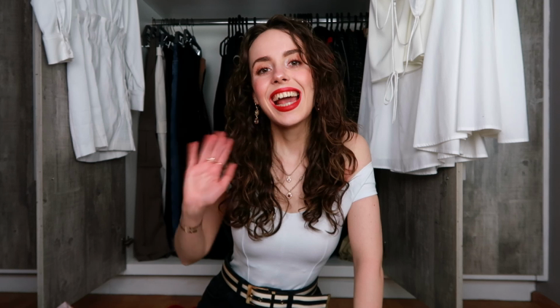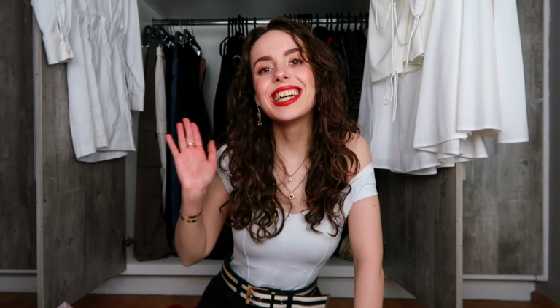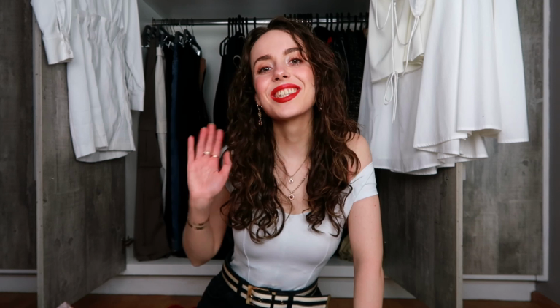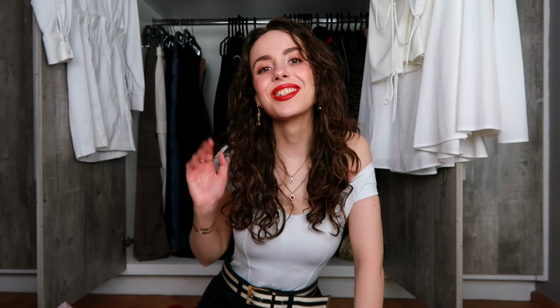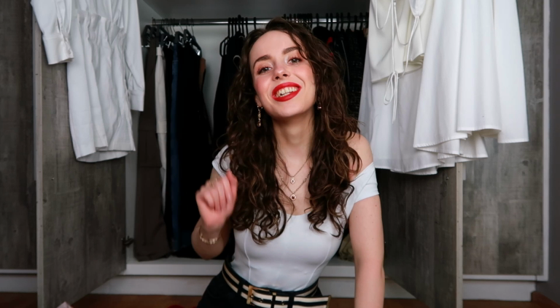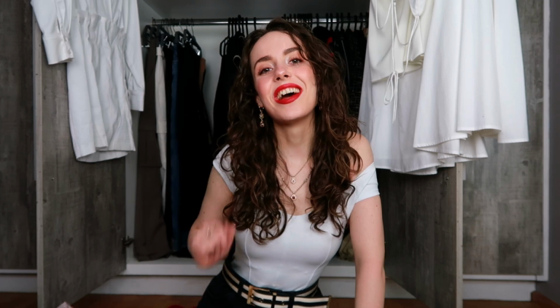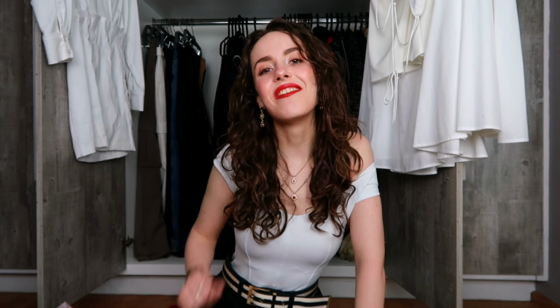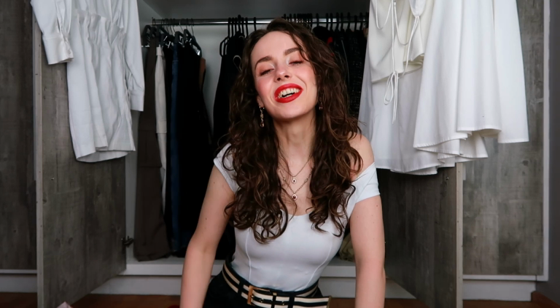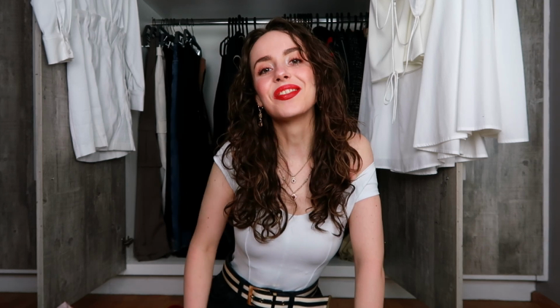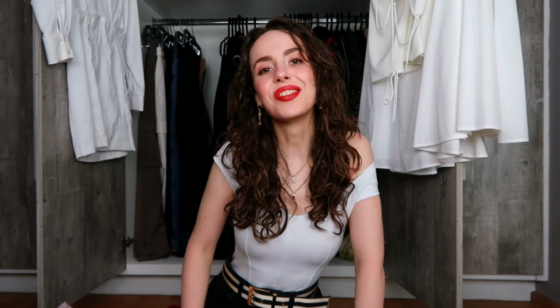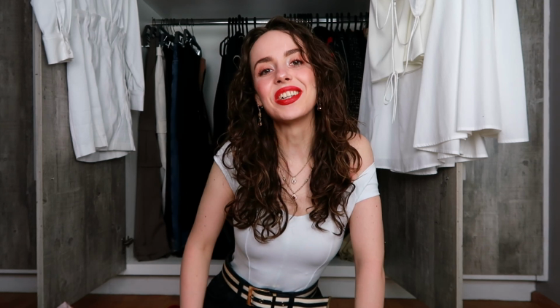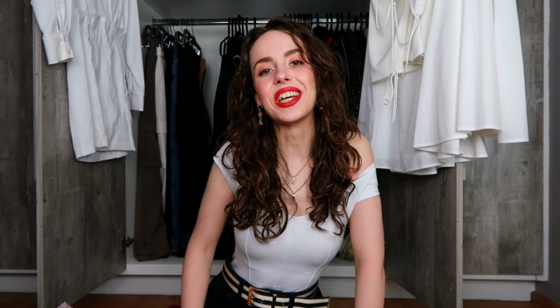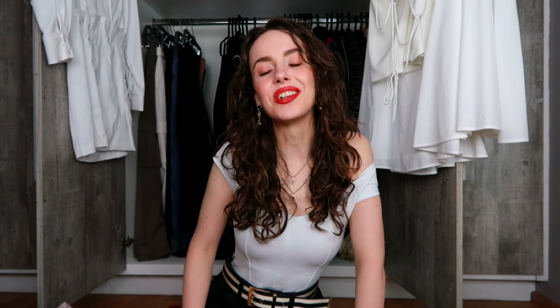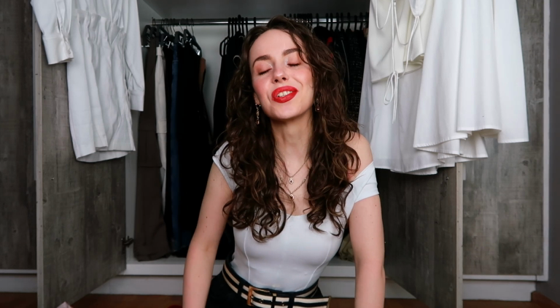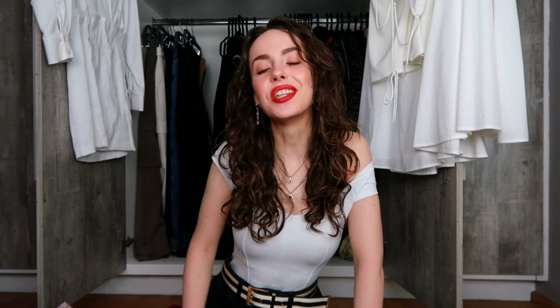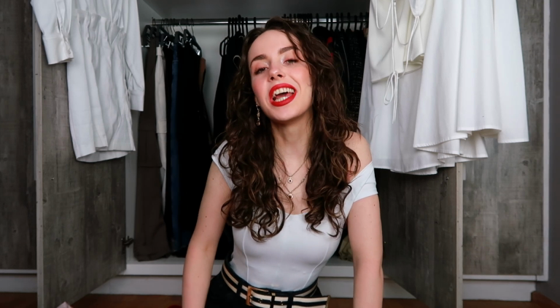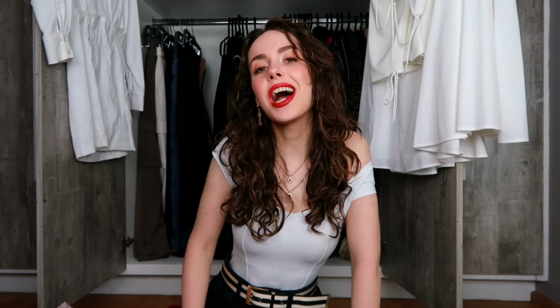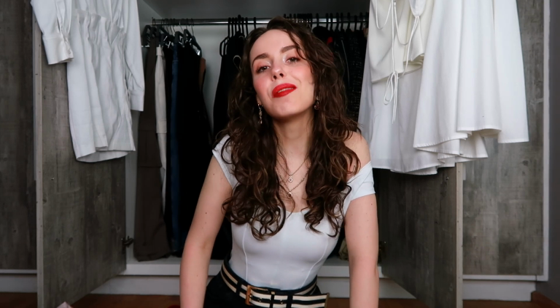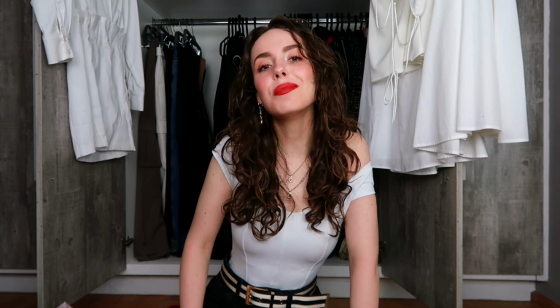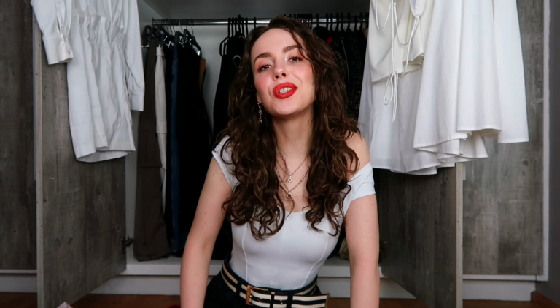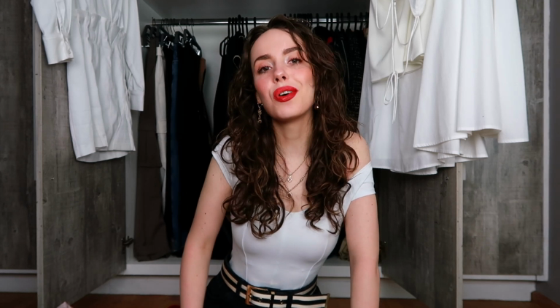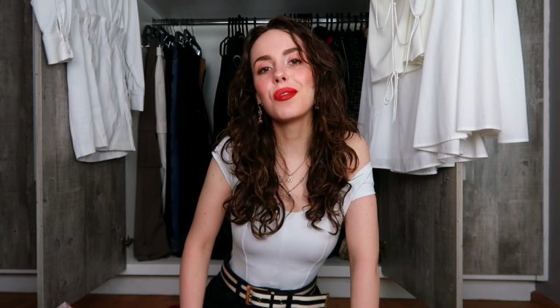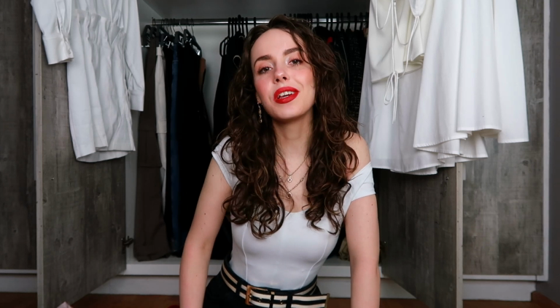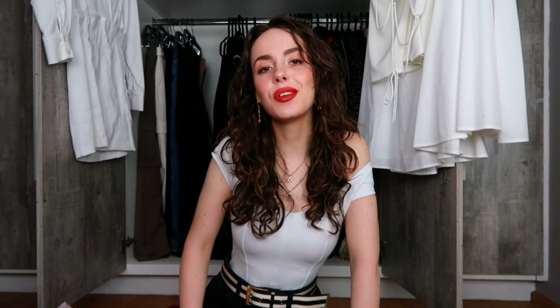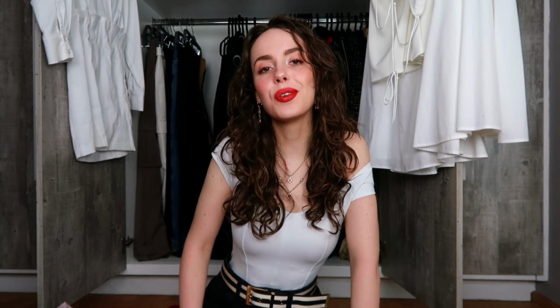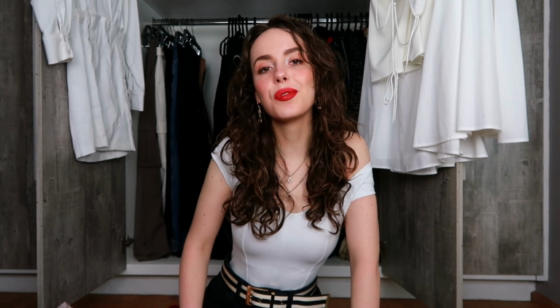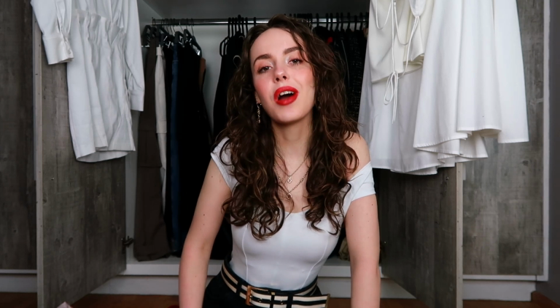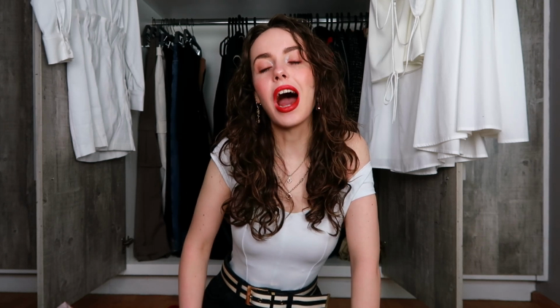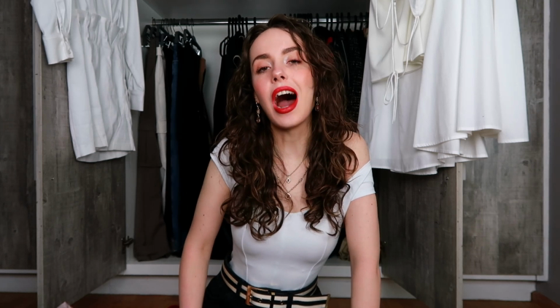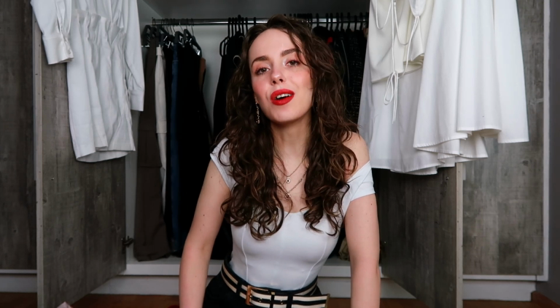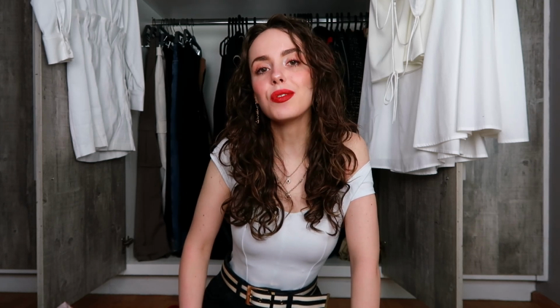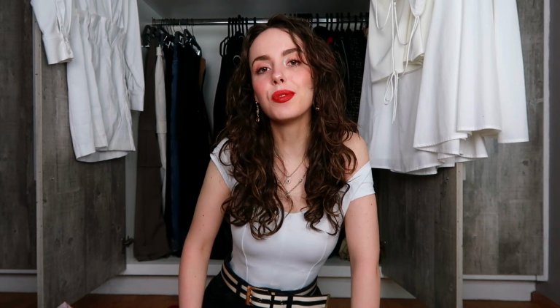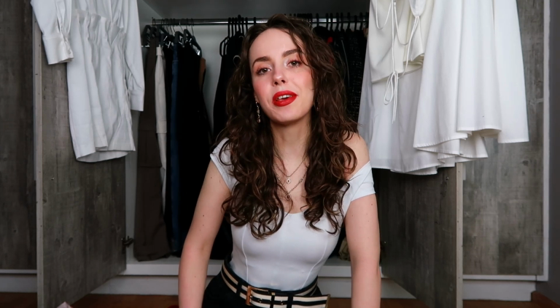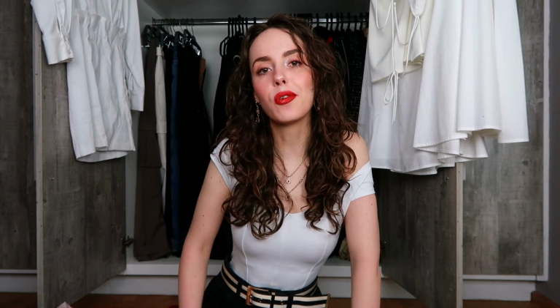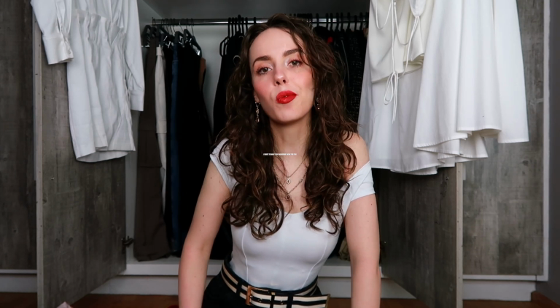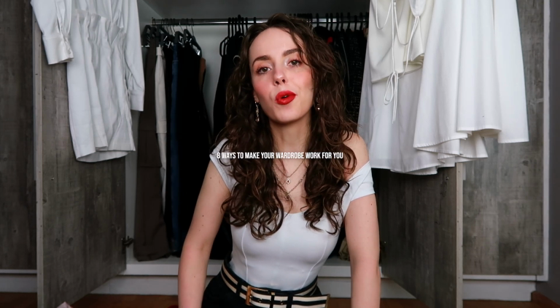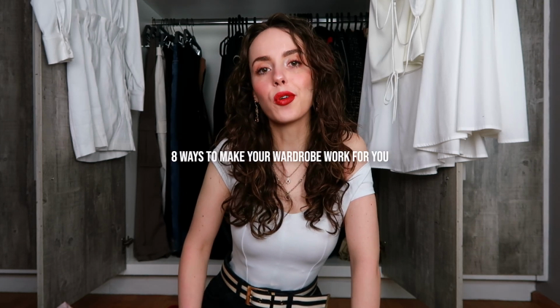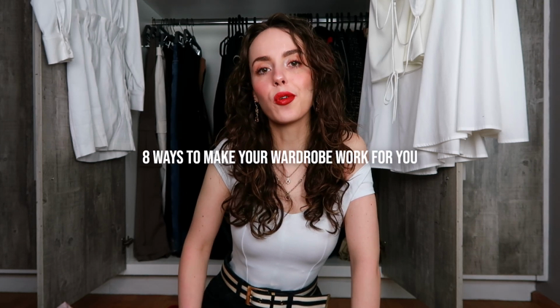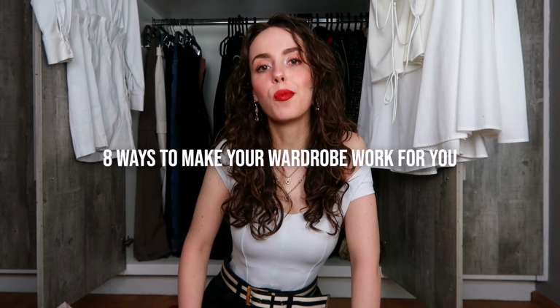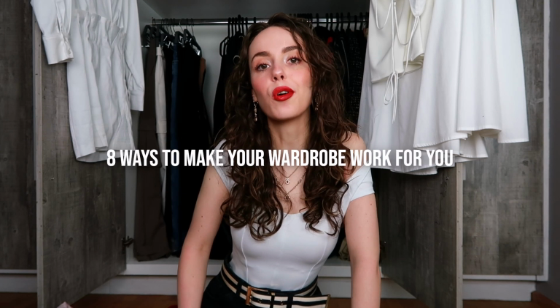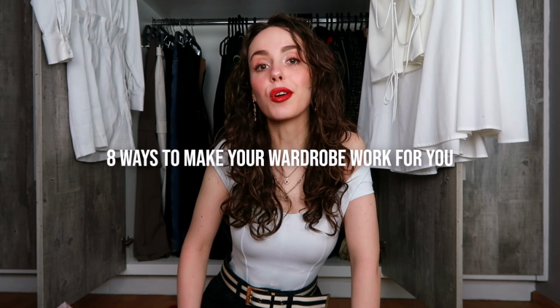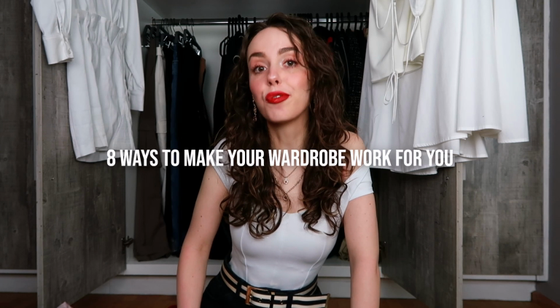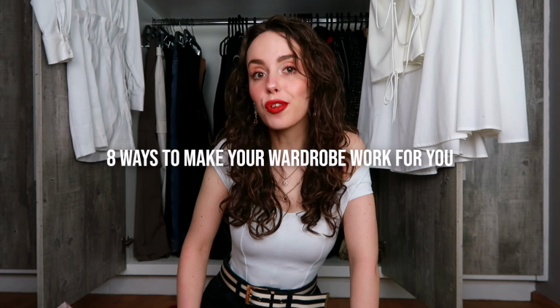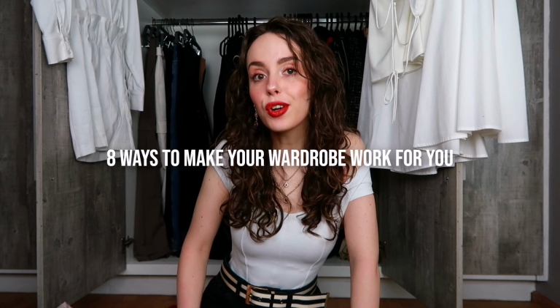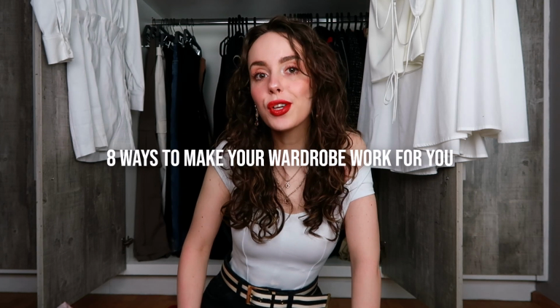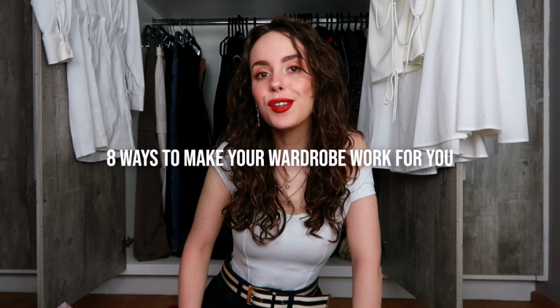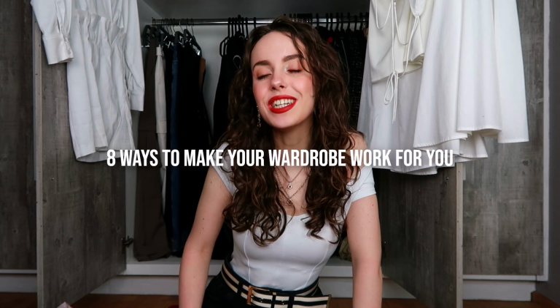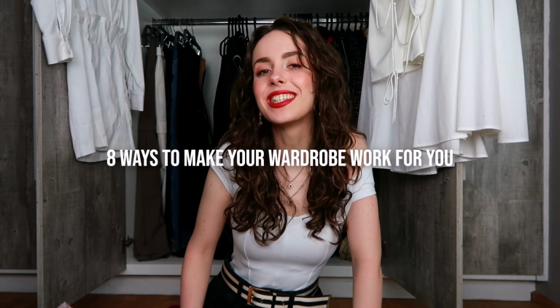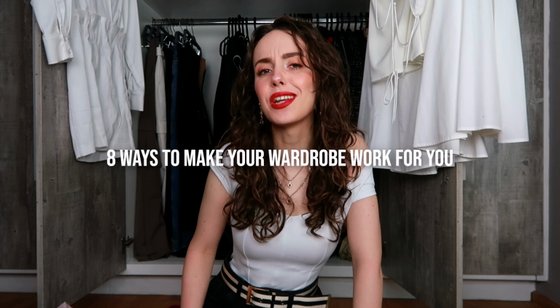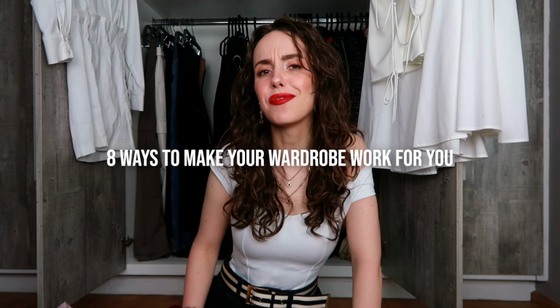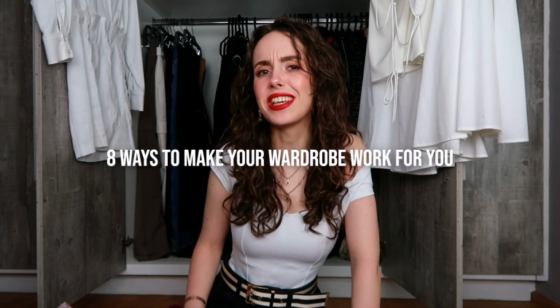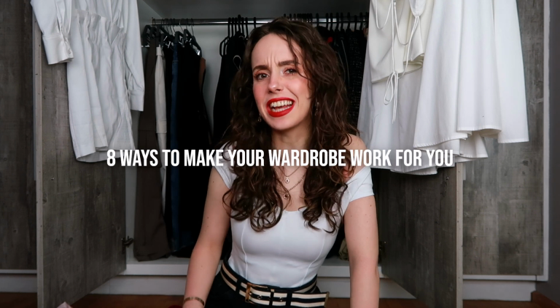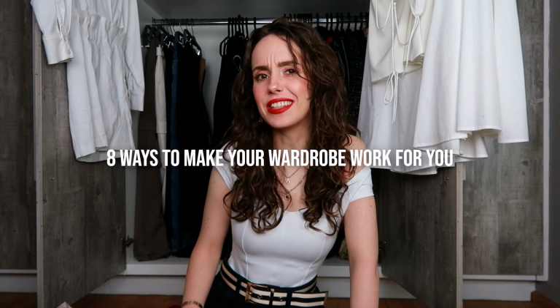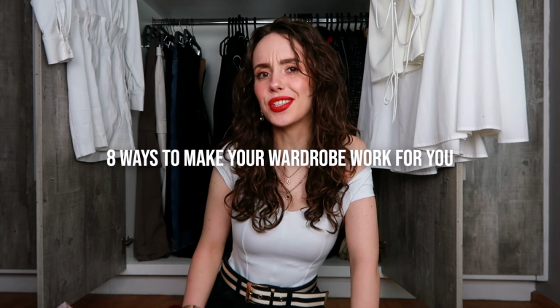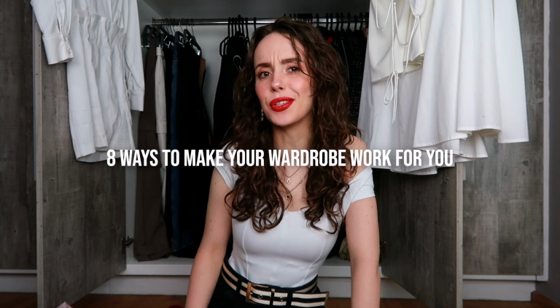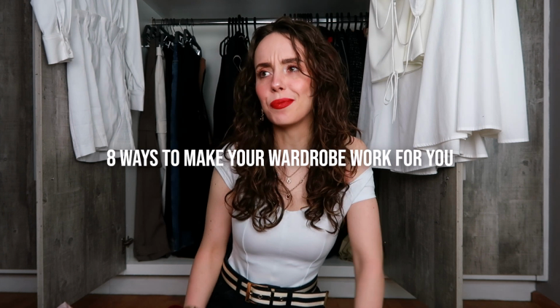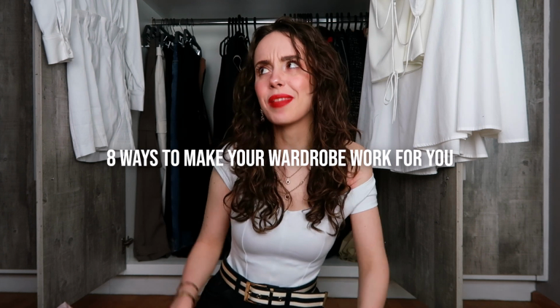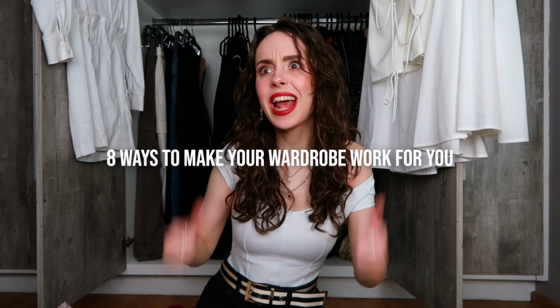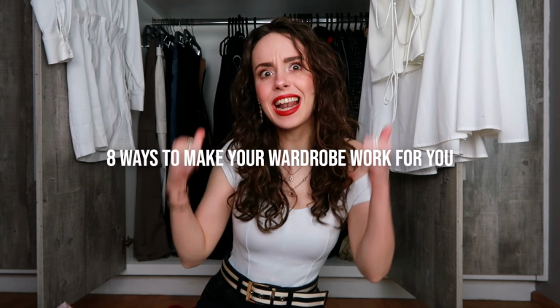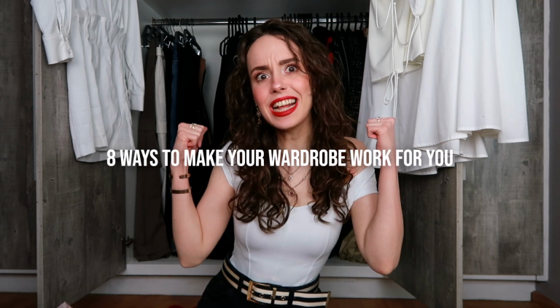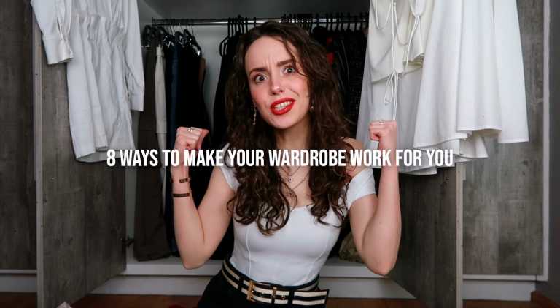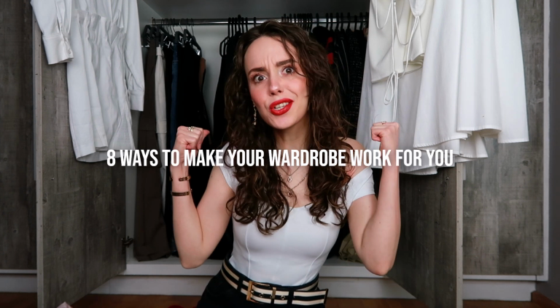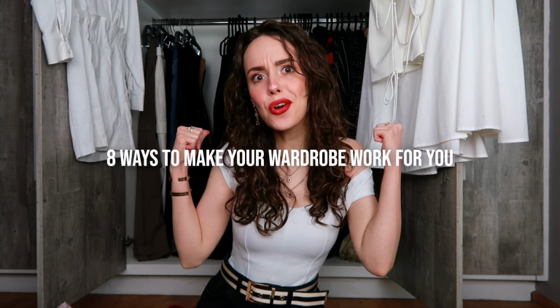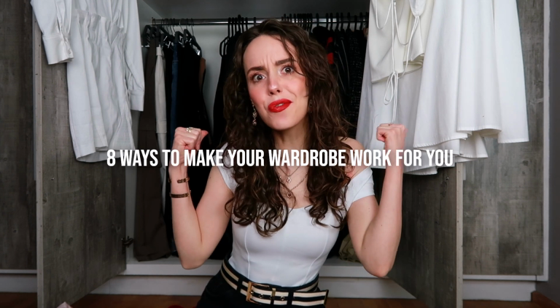Hey, it's Luna and welcome to my channel. Today I'll be showing you how to make your wardrobe work for you instead of against you. Let's go!